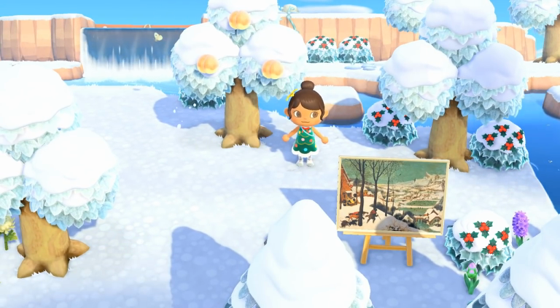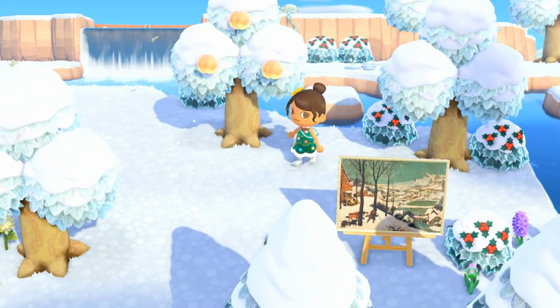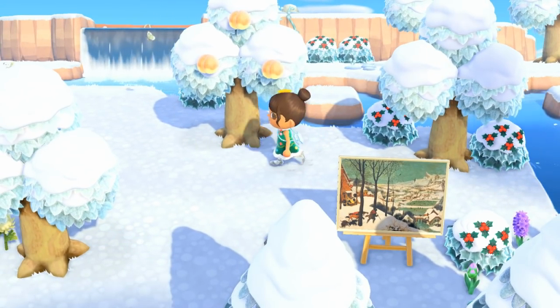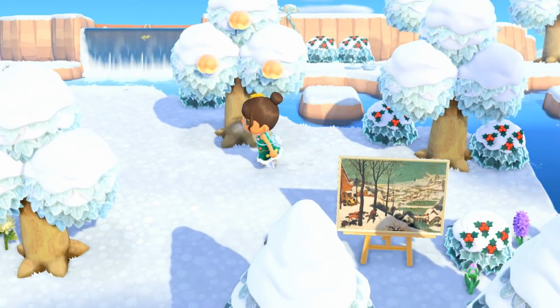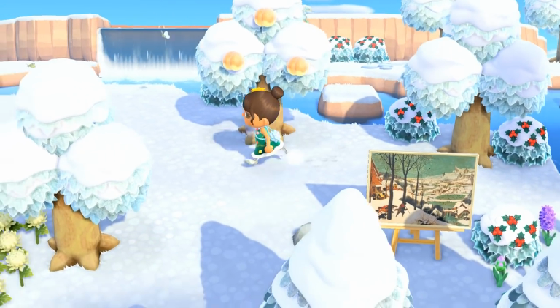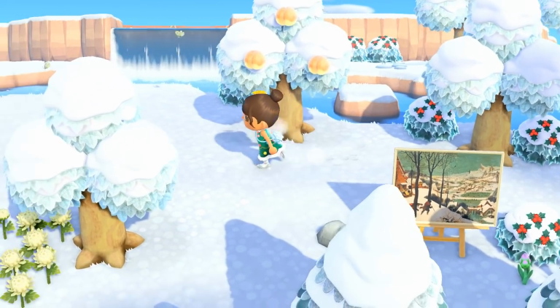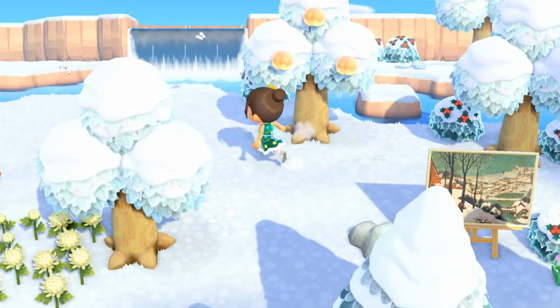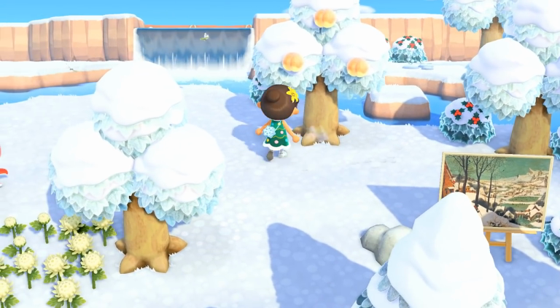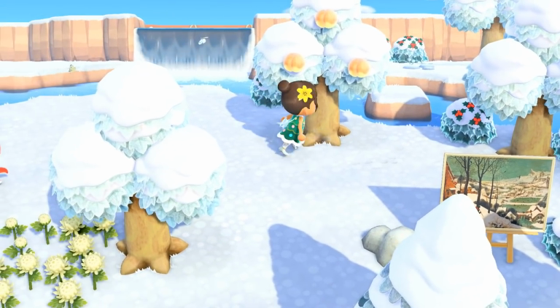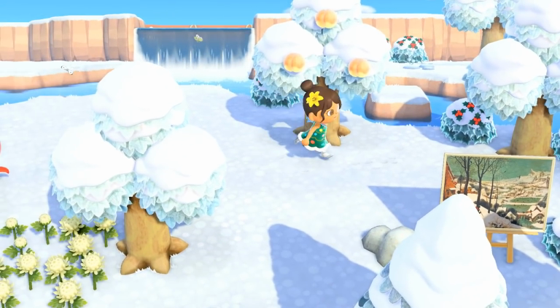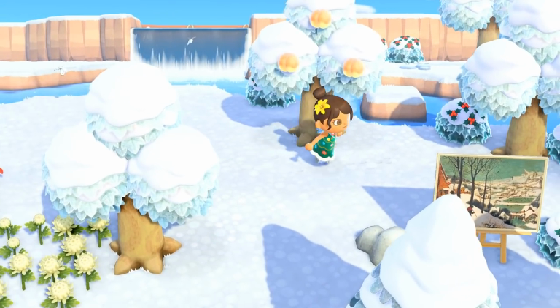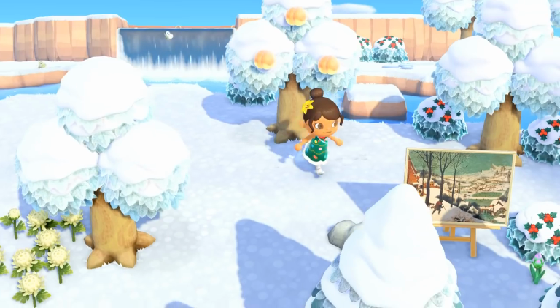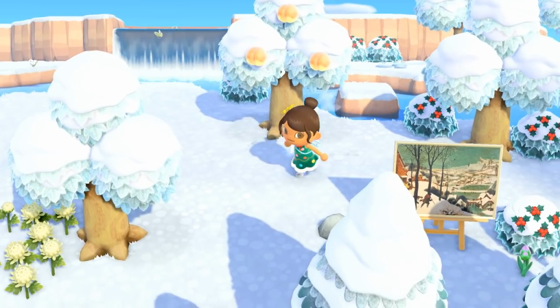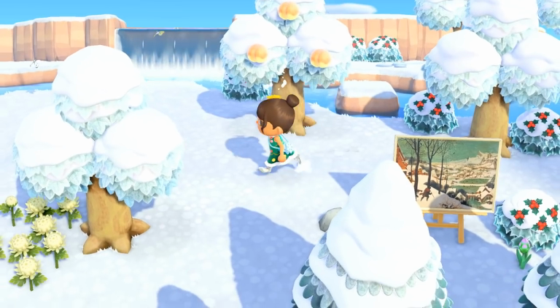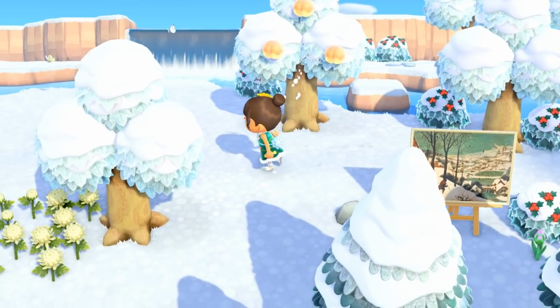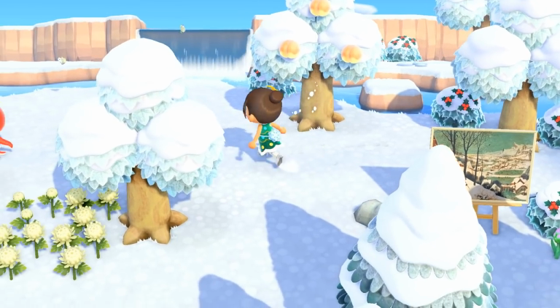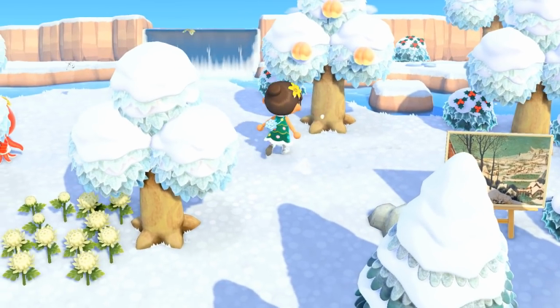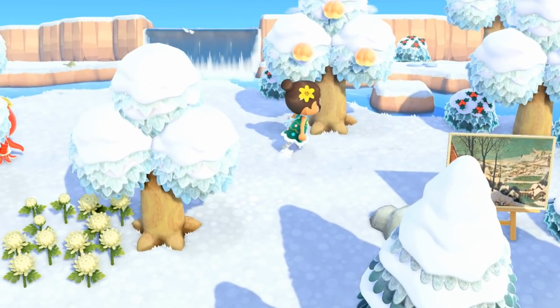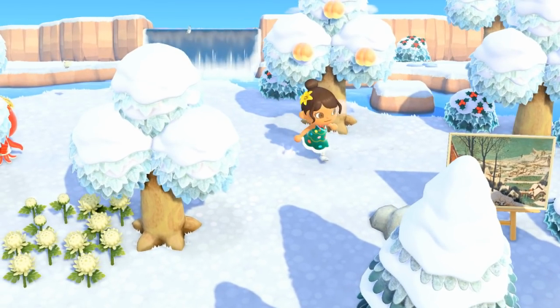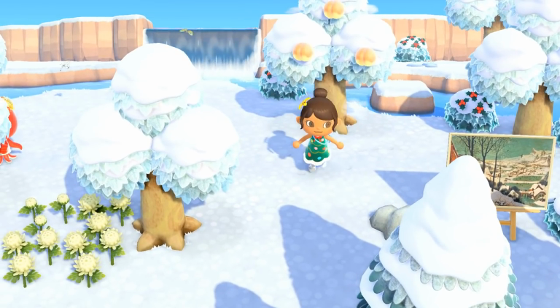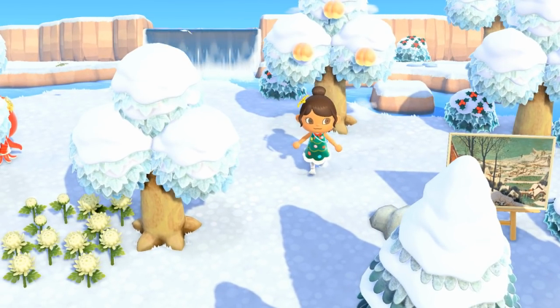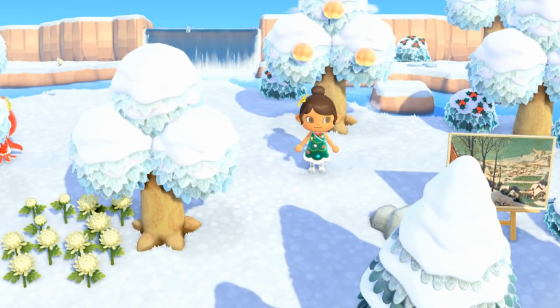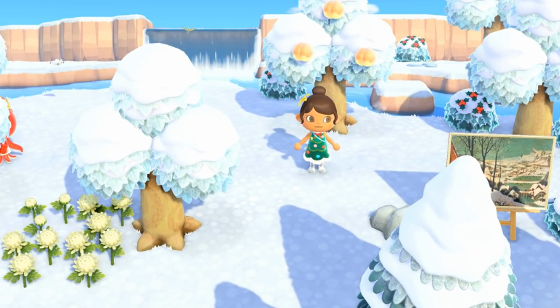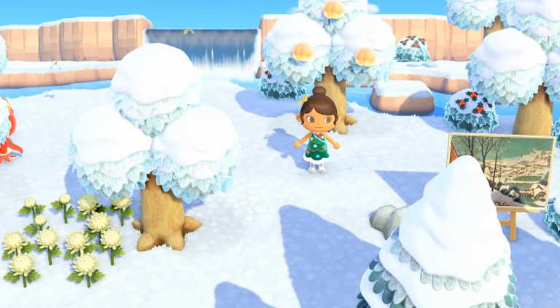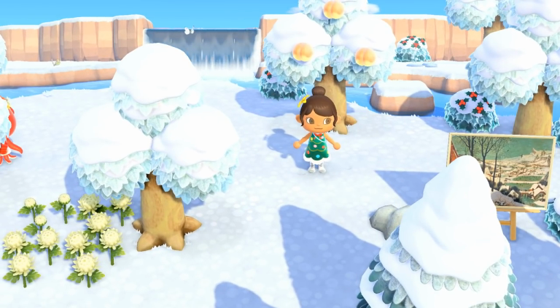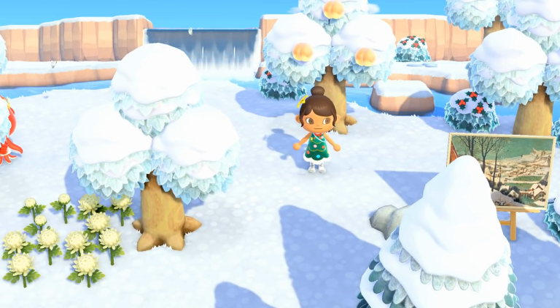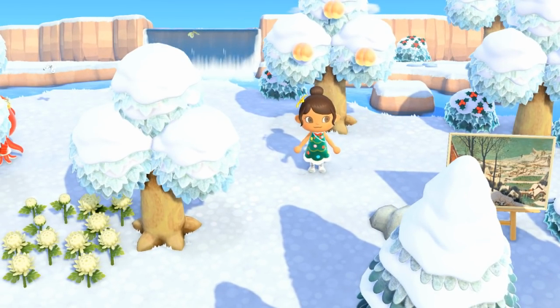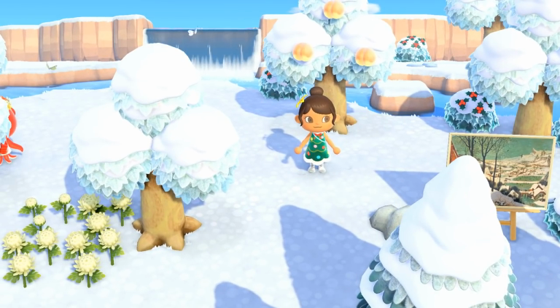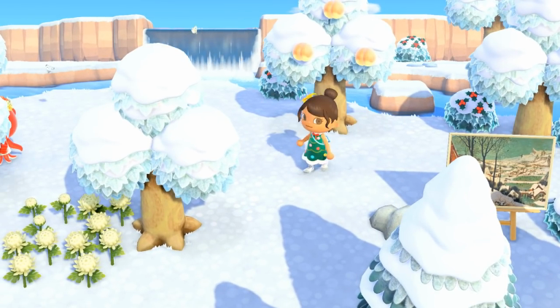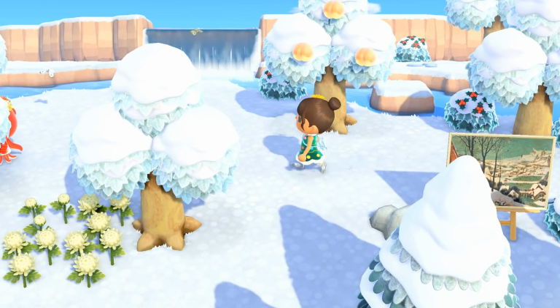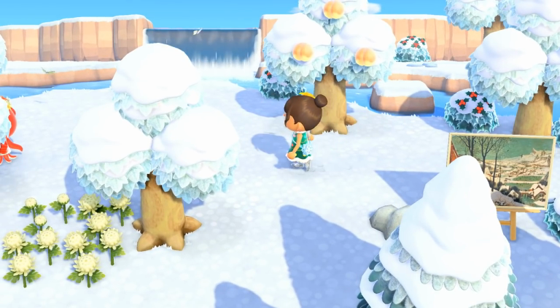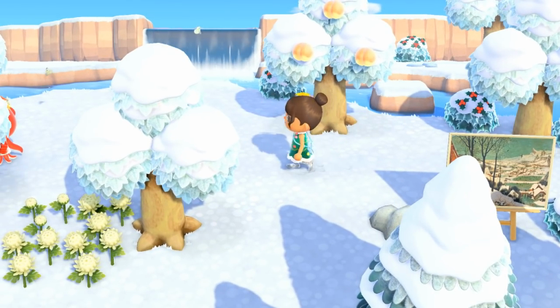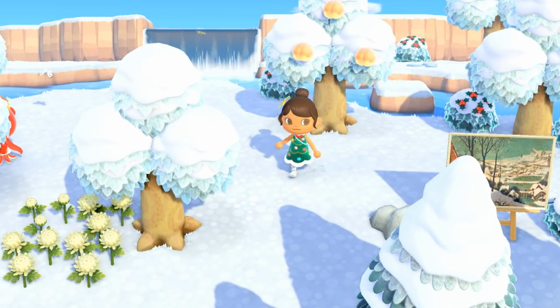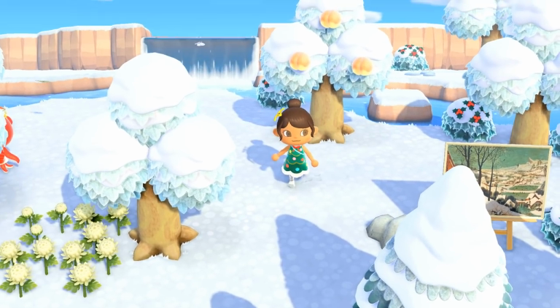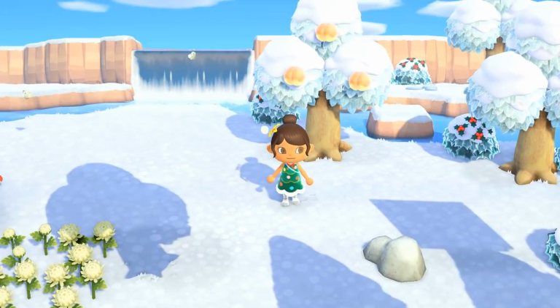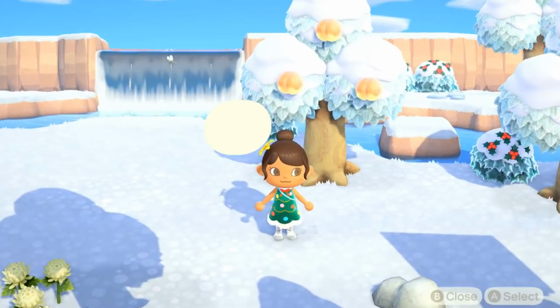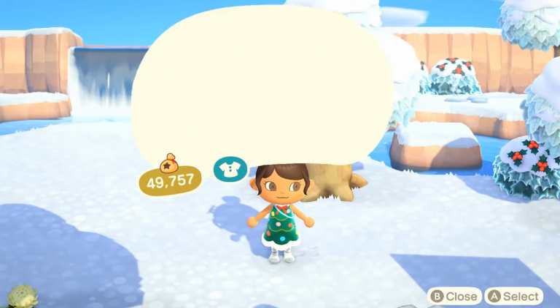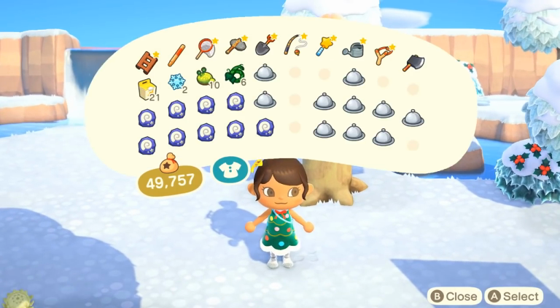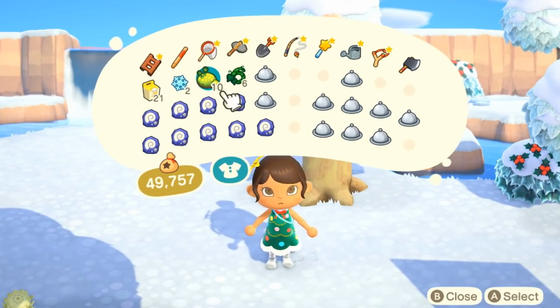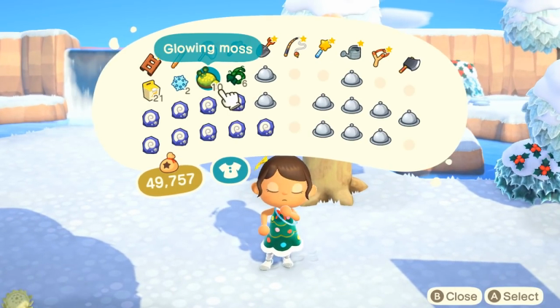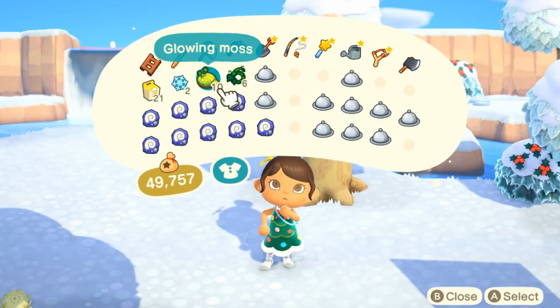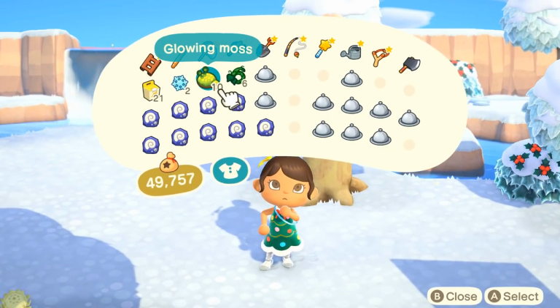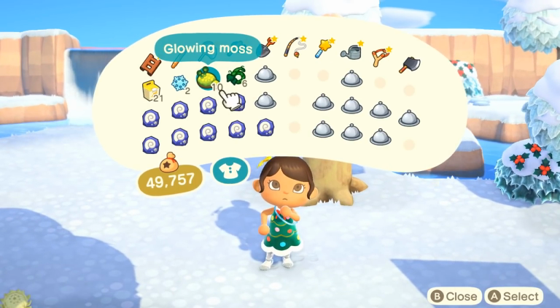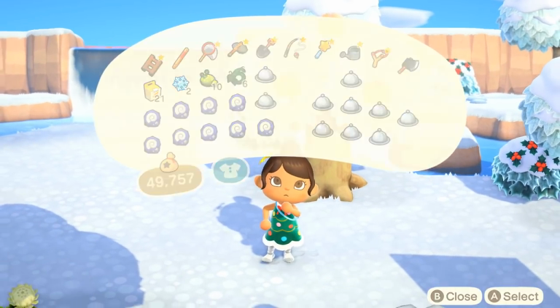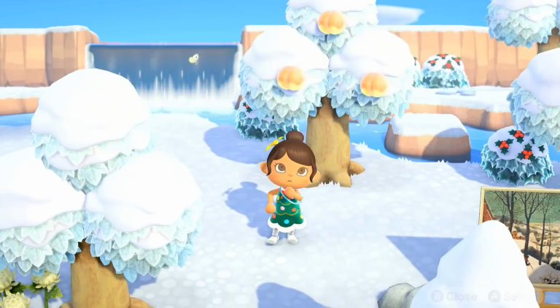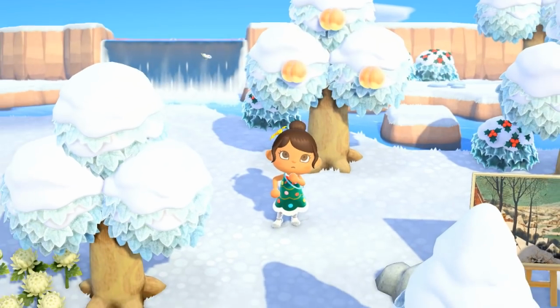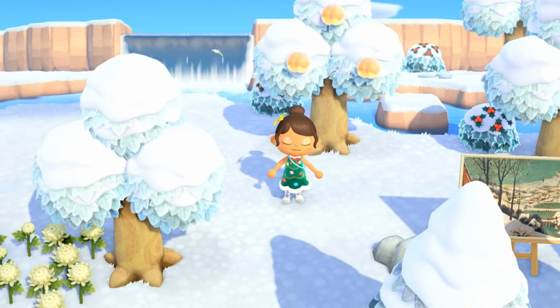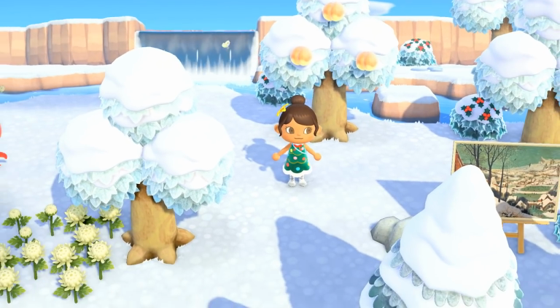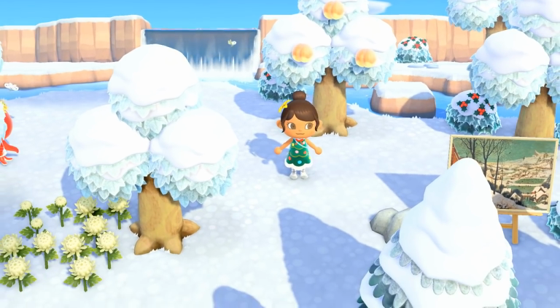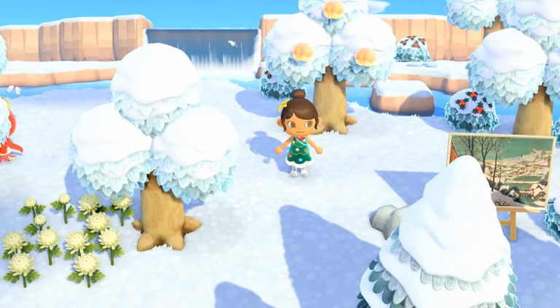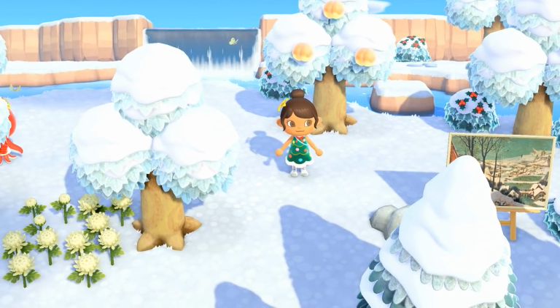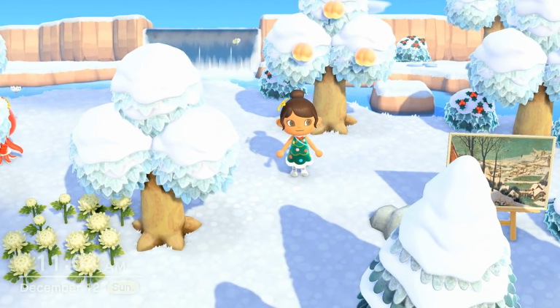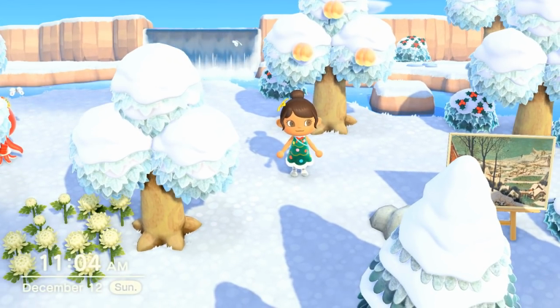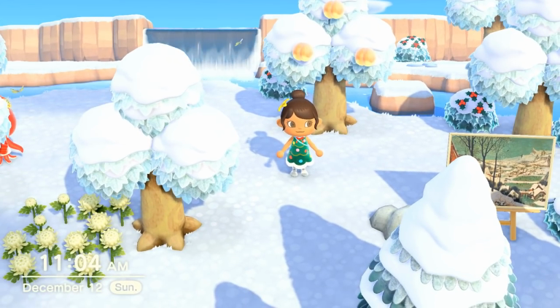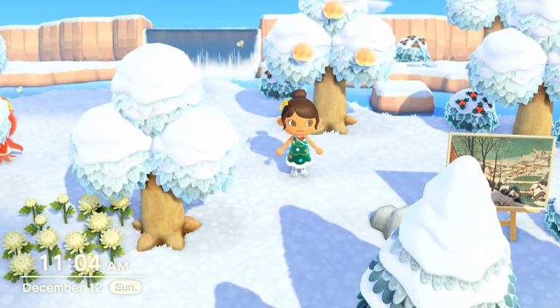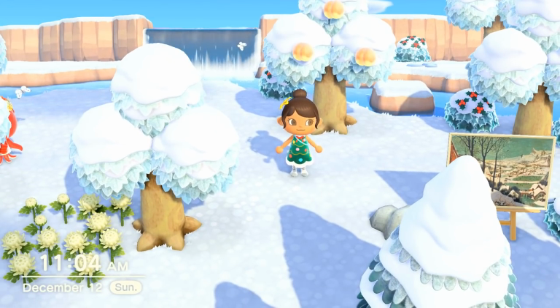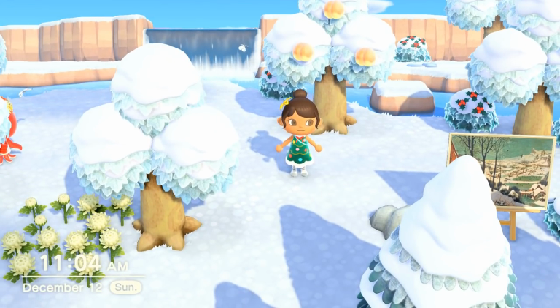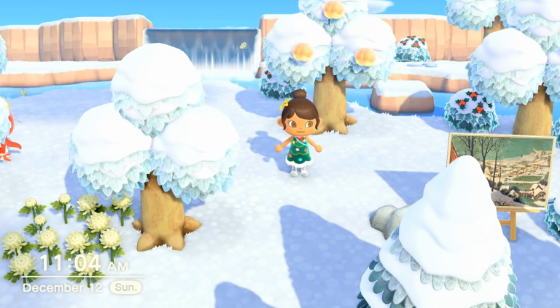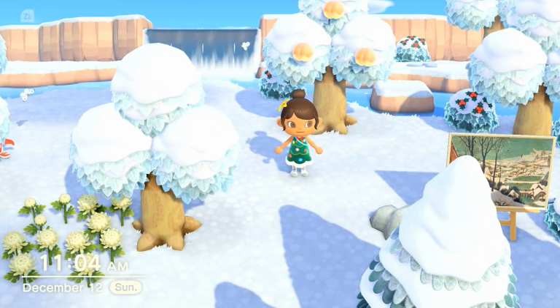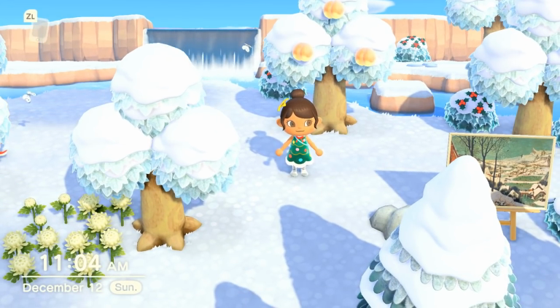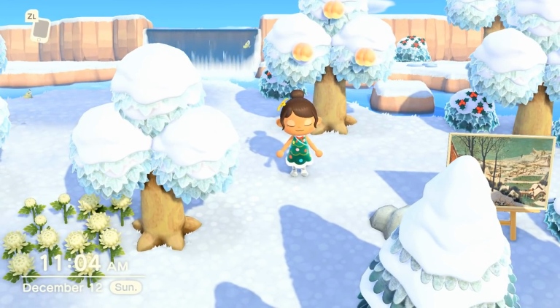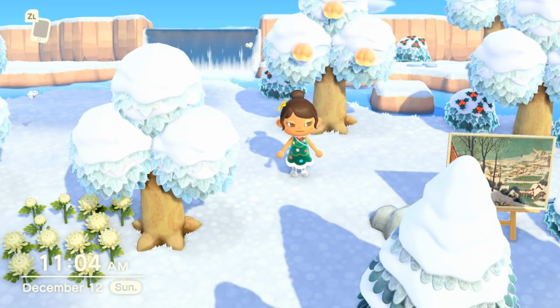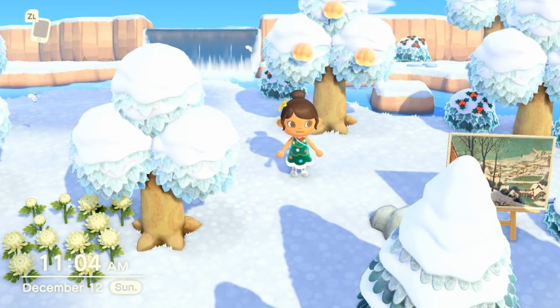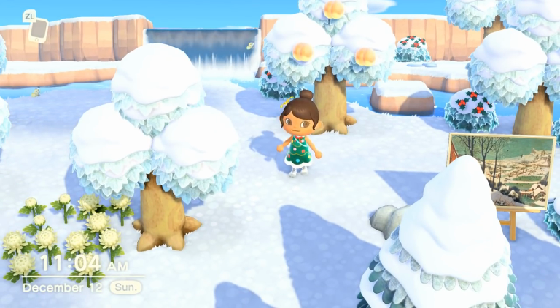So we've got quite a bit to do today: ice rink, fossils, showing off DIY, tossing around adorable decorations, visiting with all of our villagers - it's a full day of fun here in Wildberry.